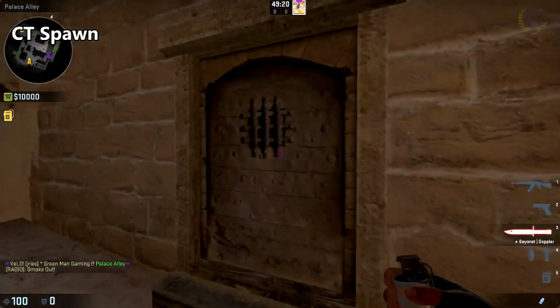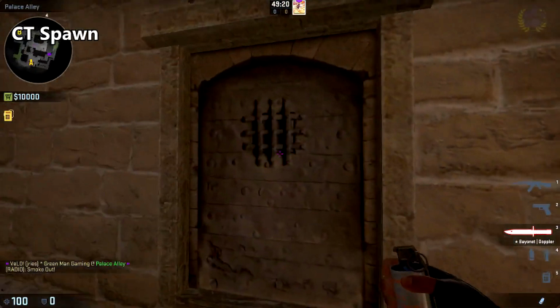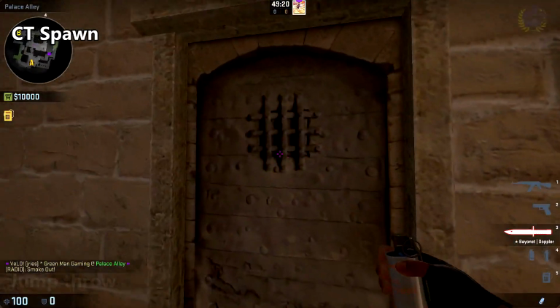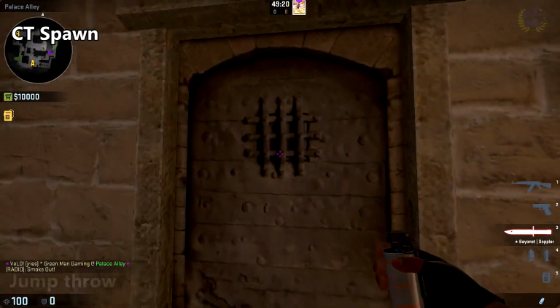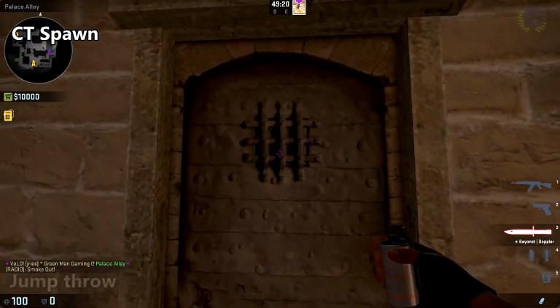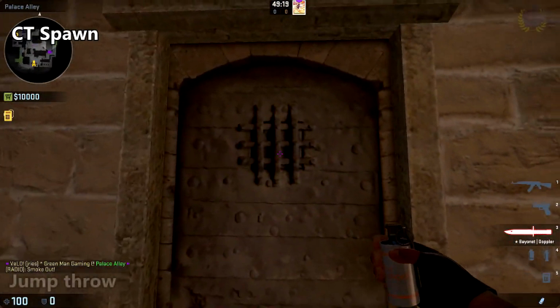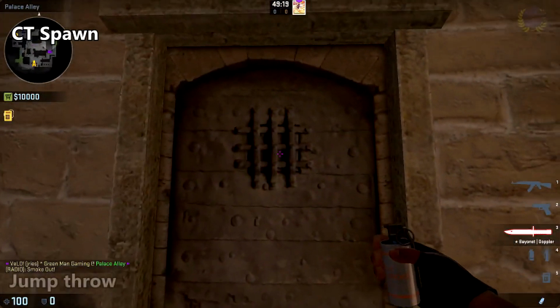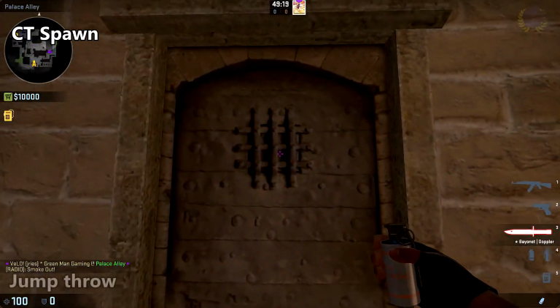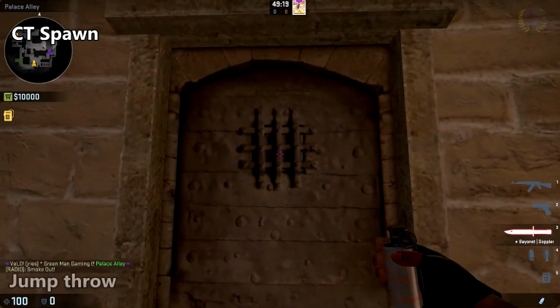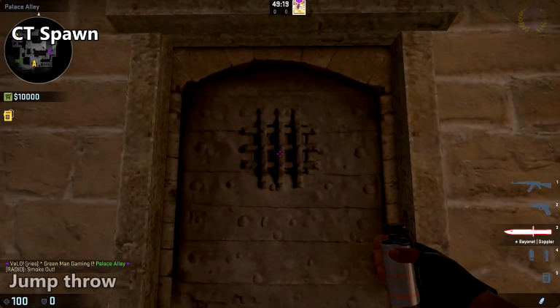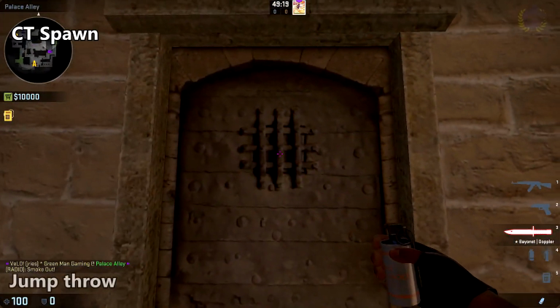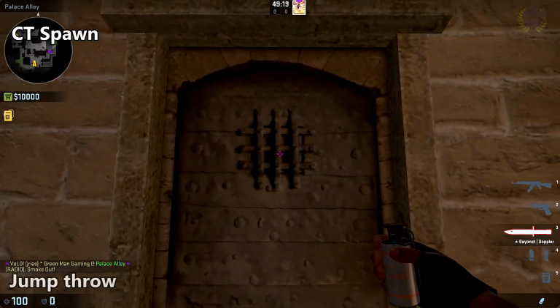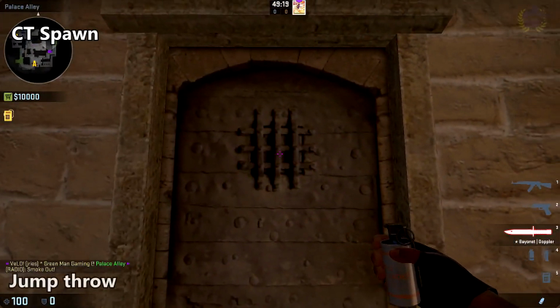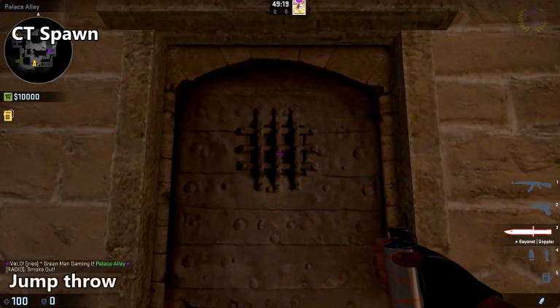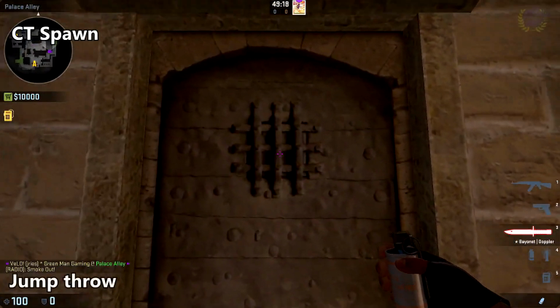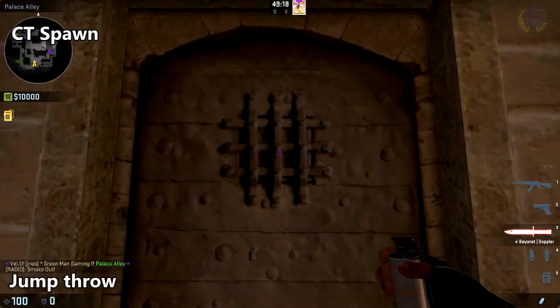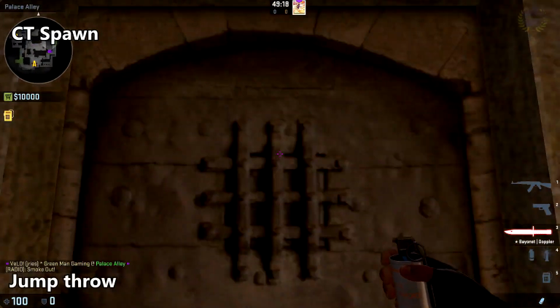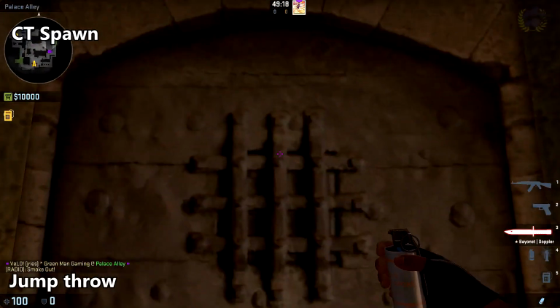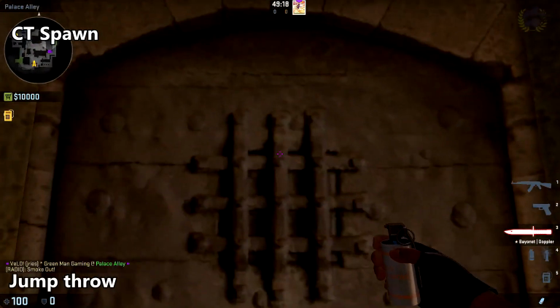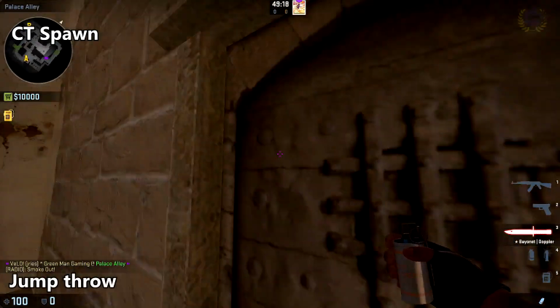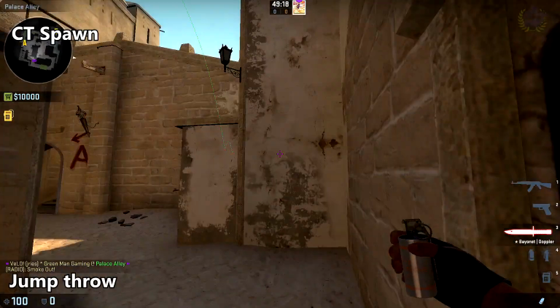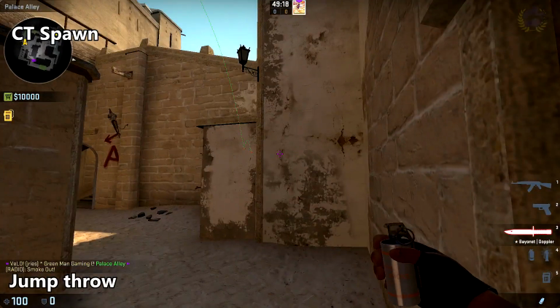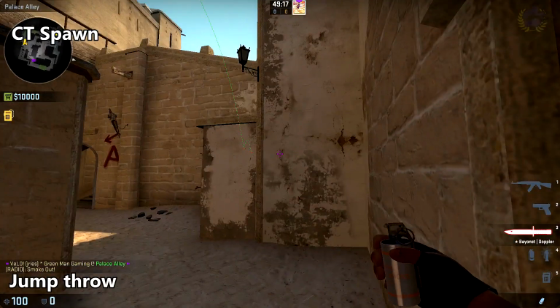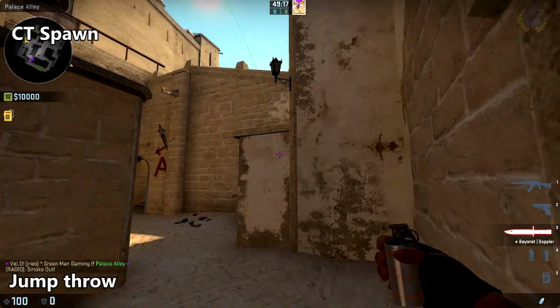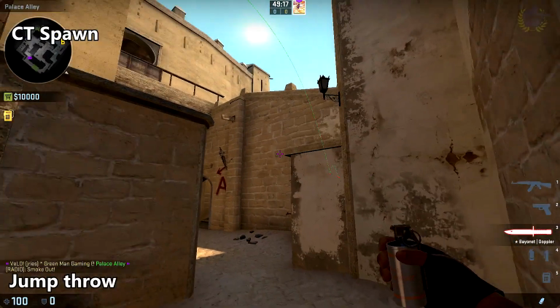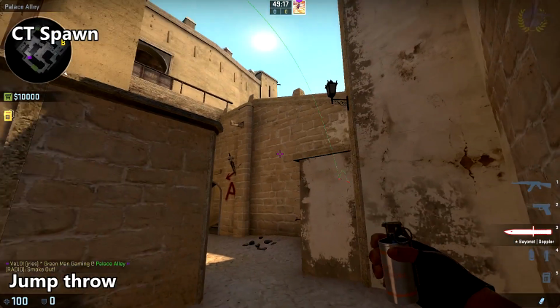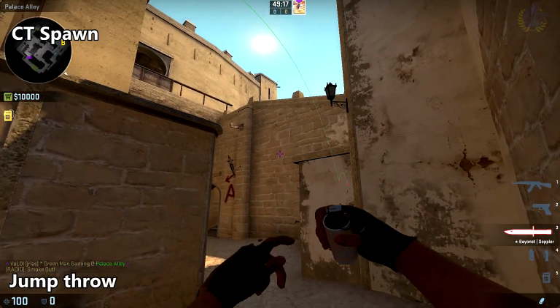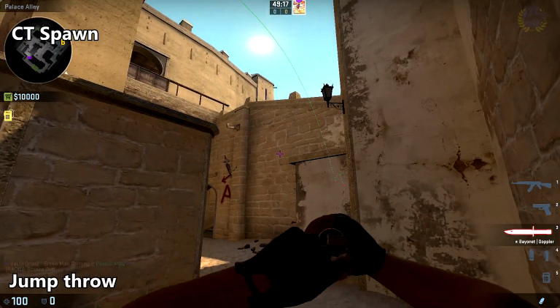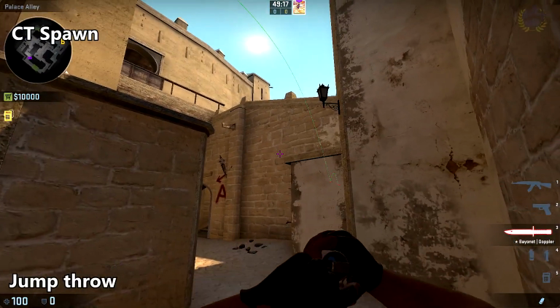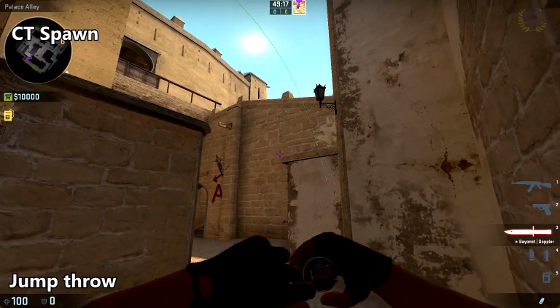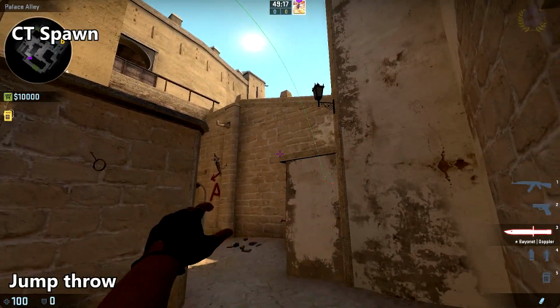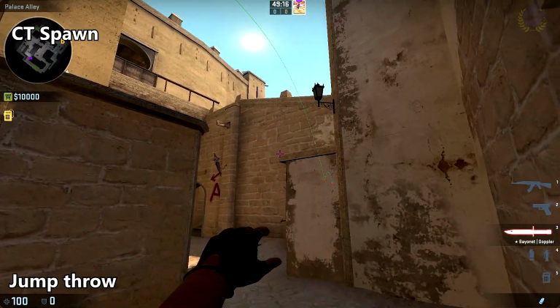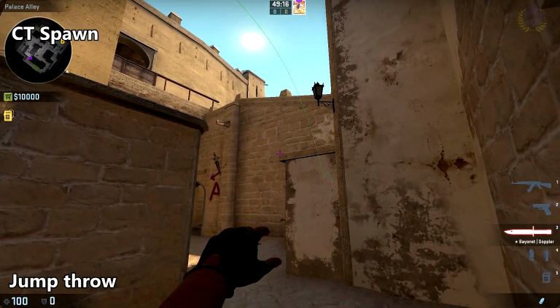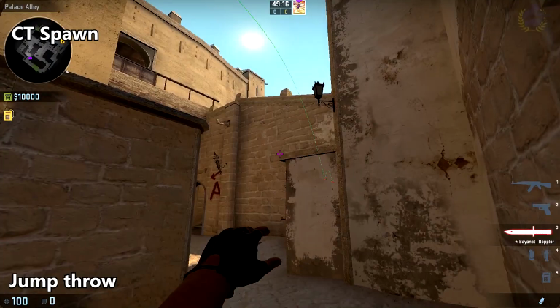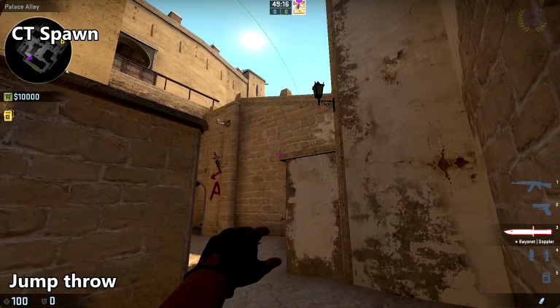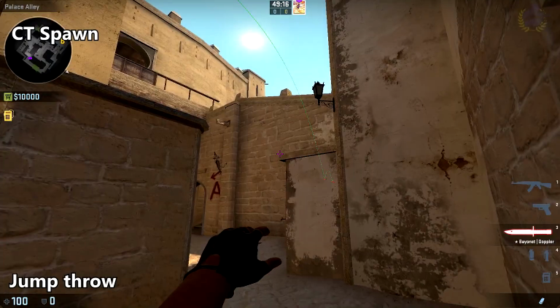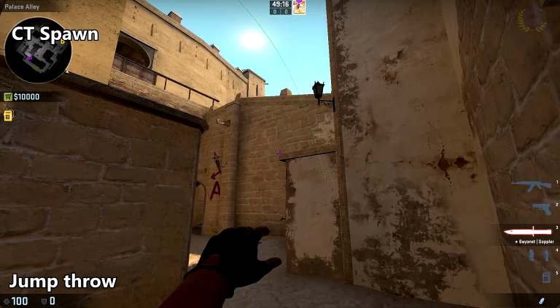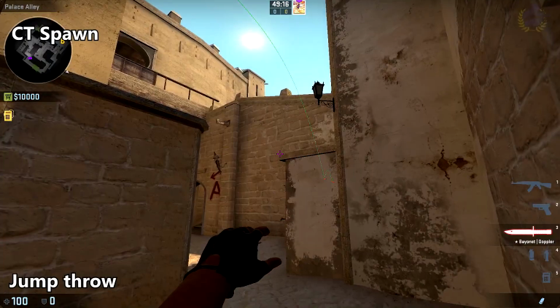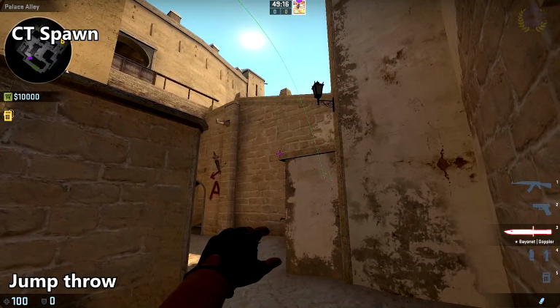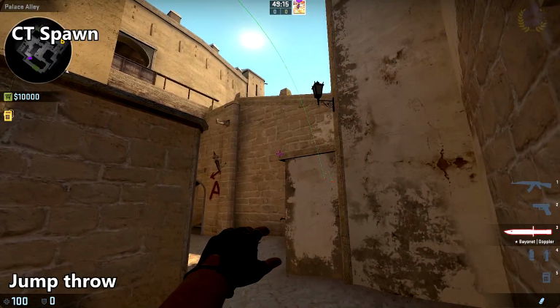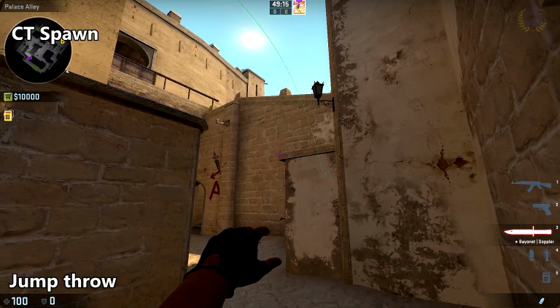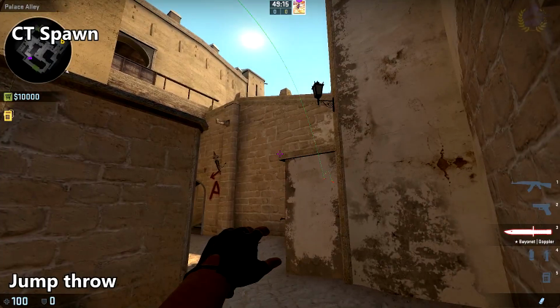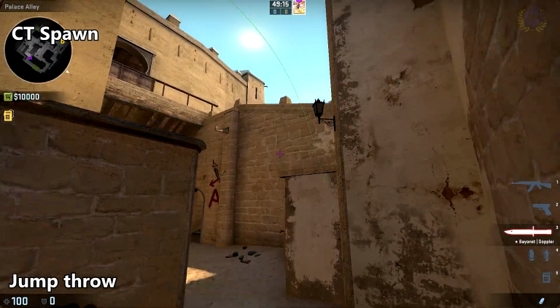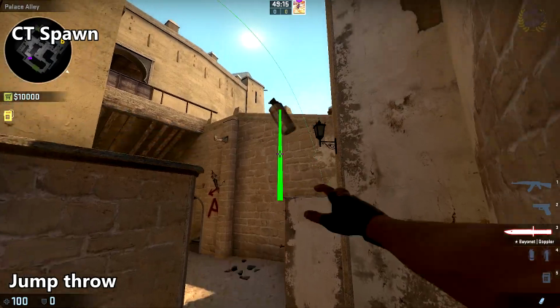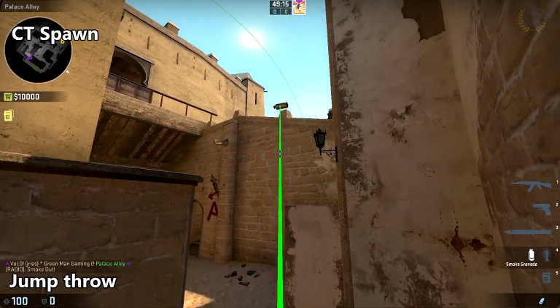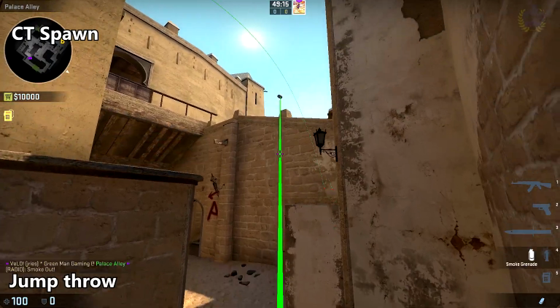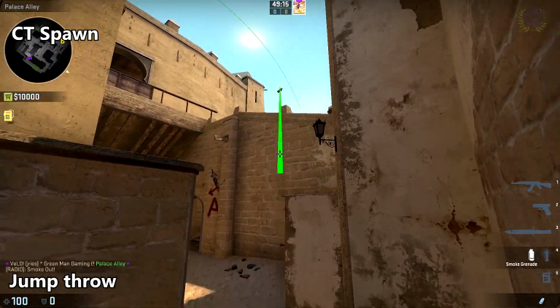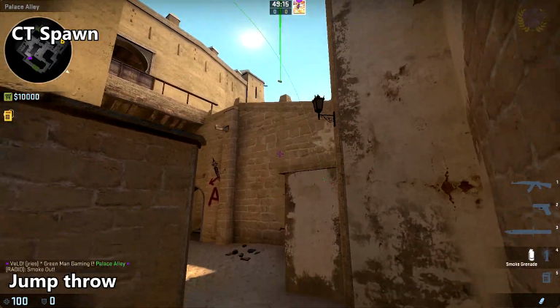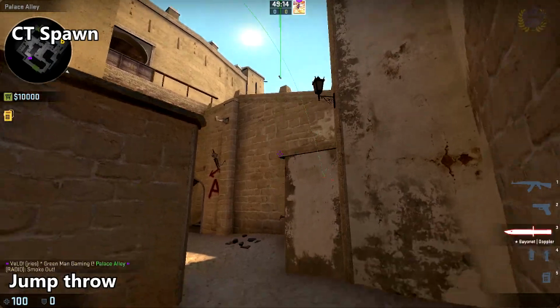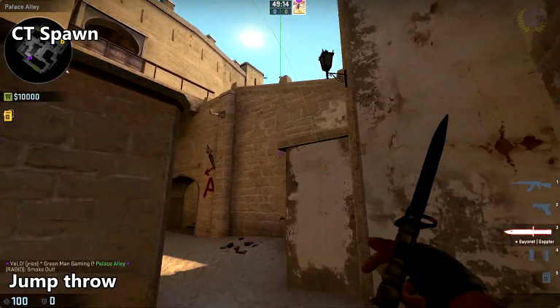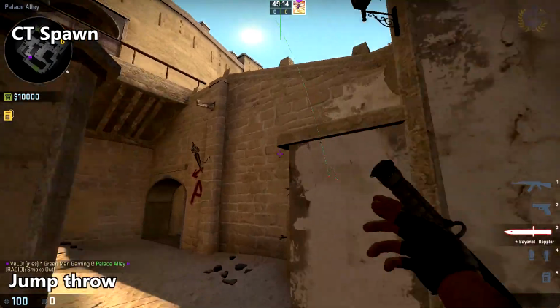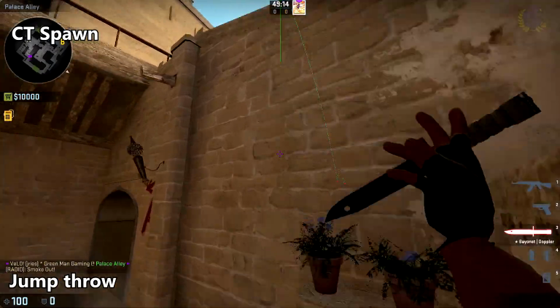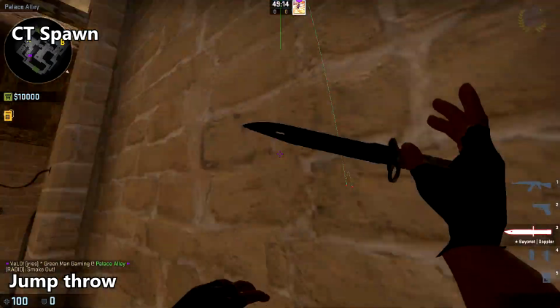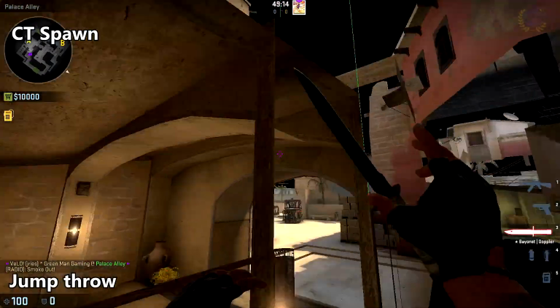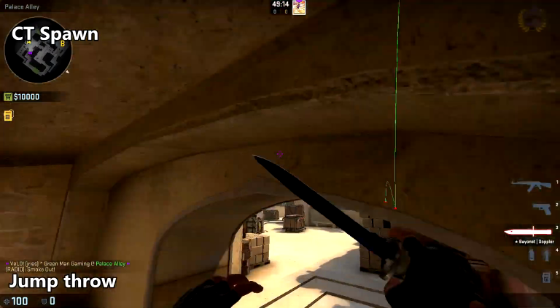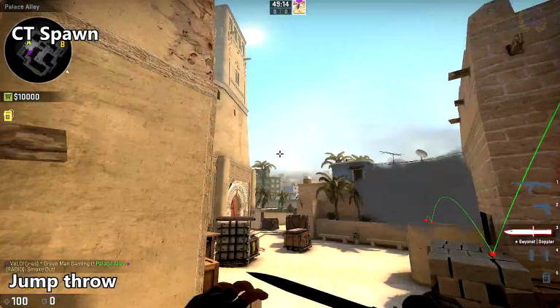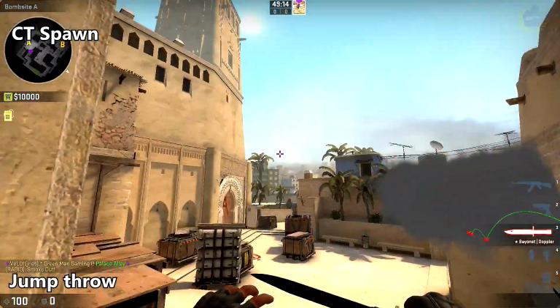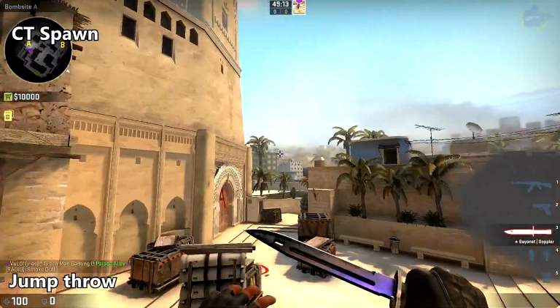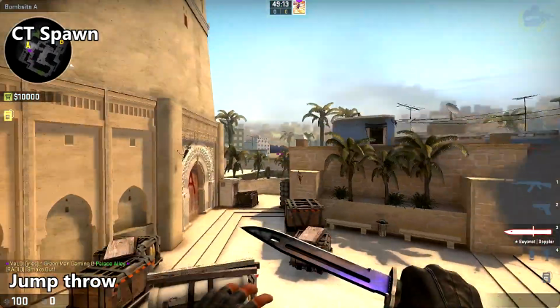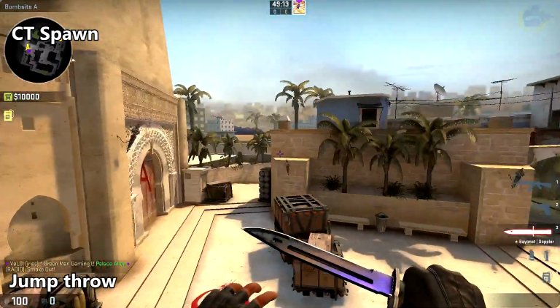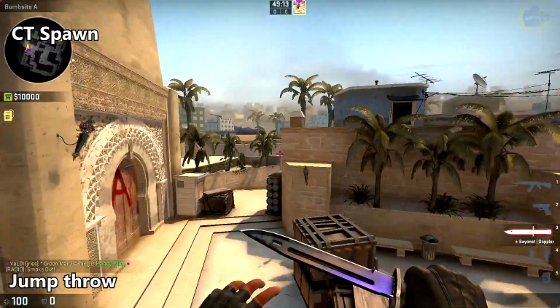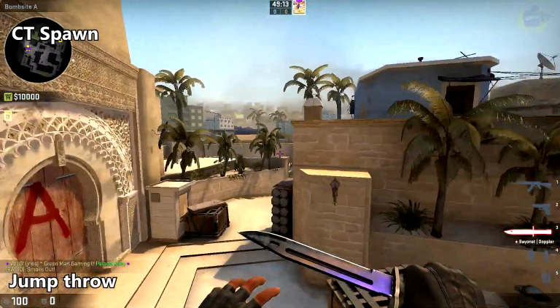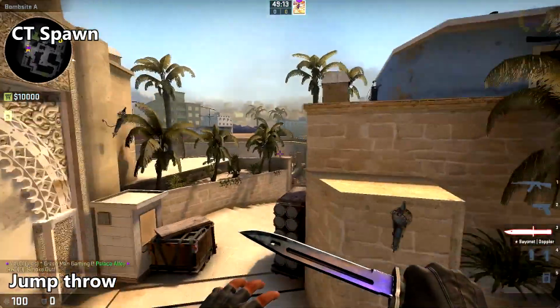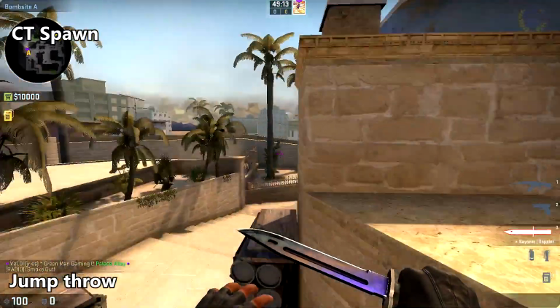To smoke off CT spawn, line yourself up in the center of this doorway here, place your crosshair at the top corner of this wall, and jump throw.